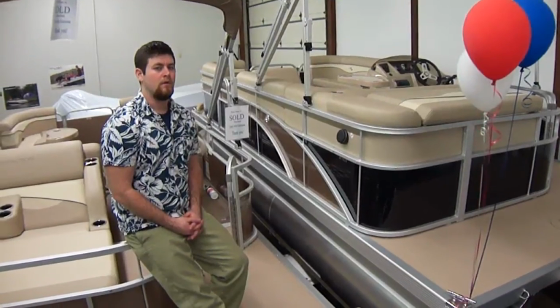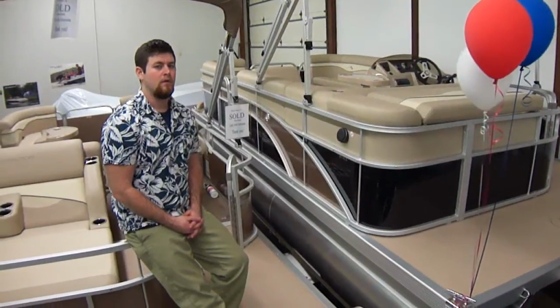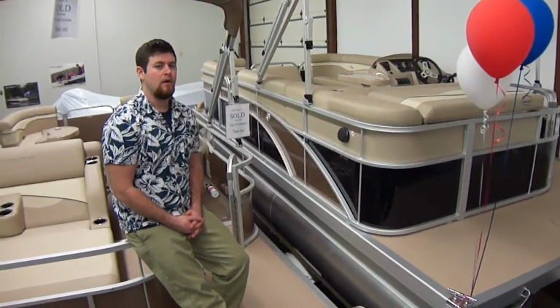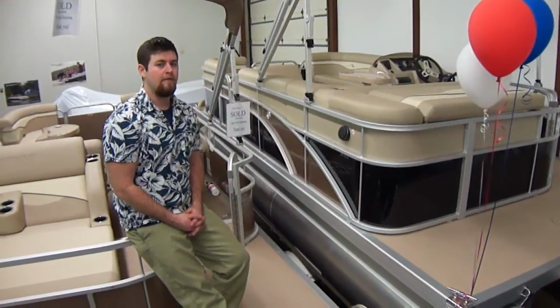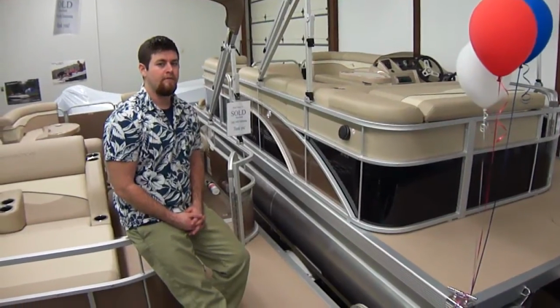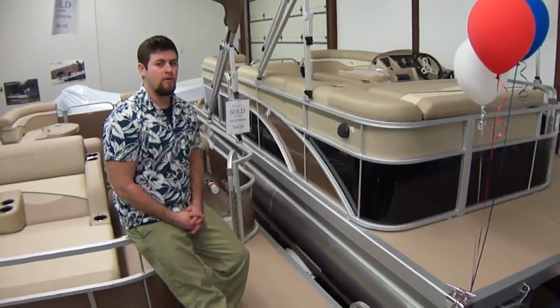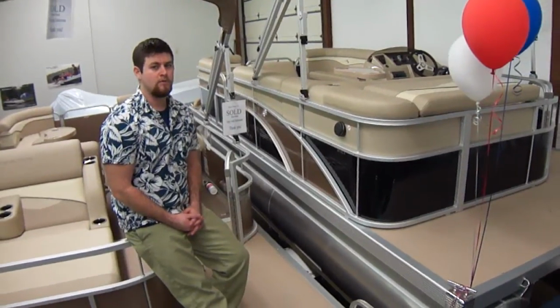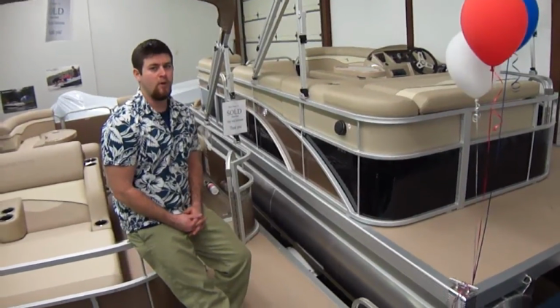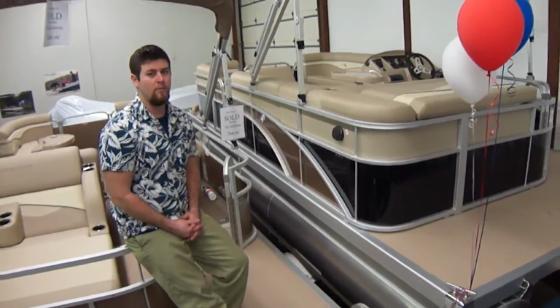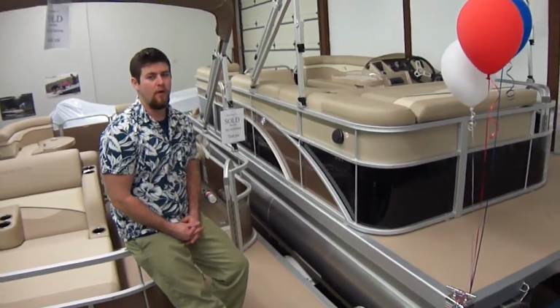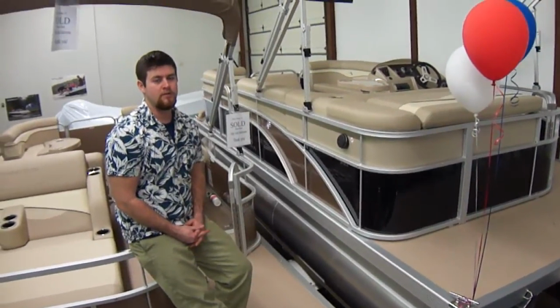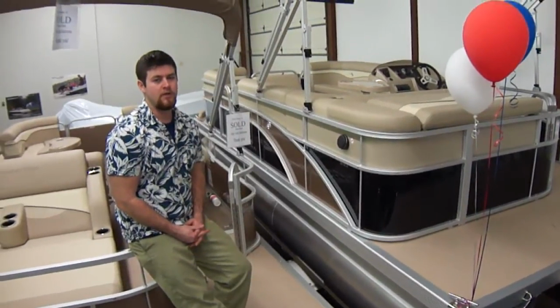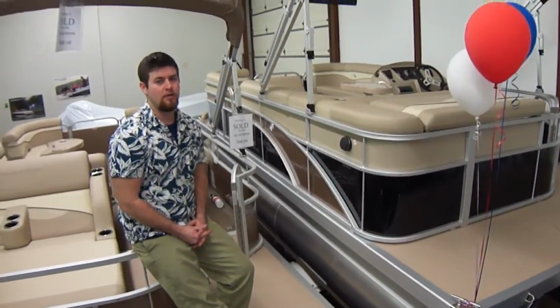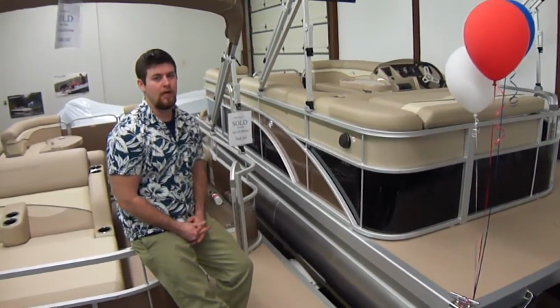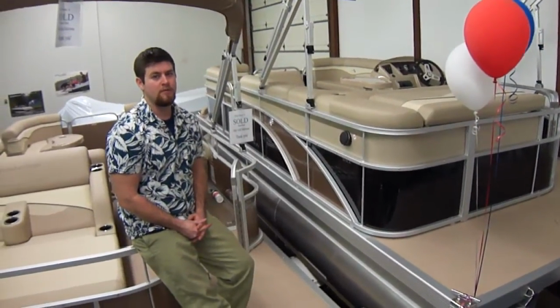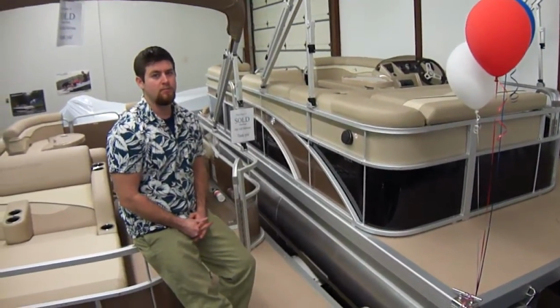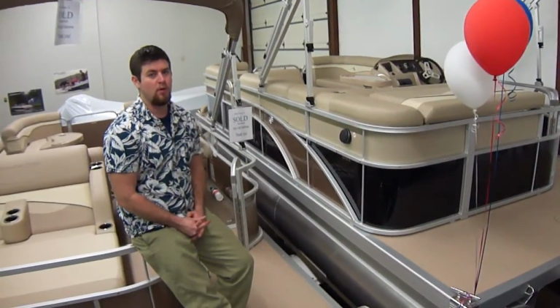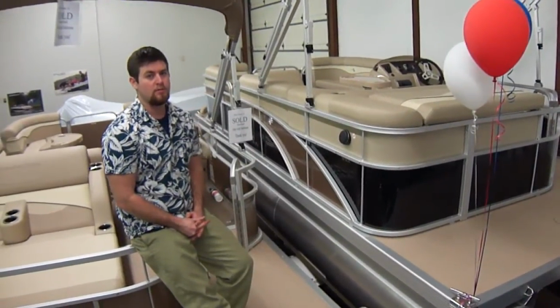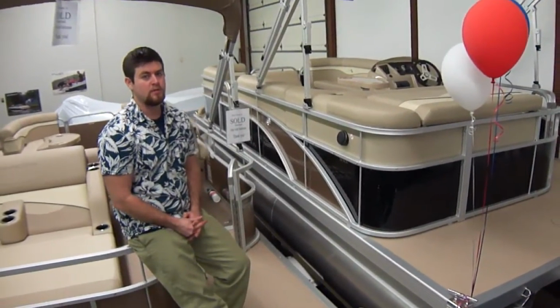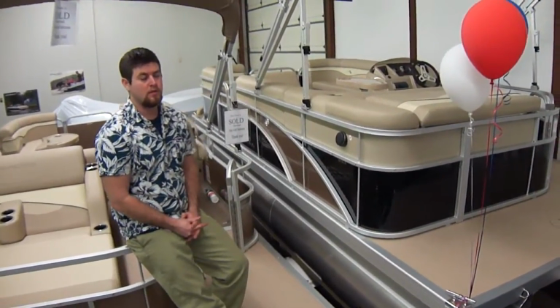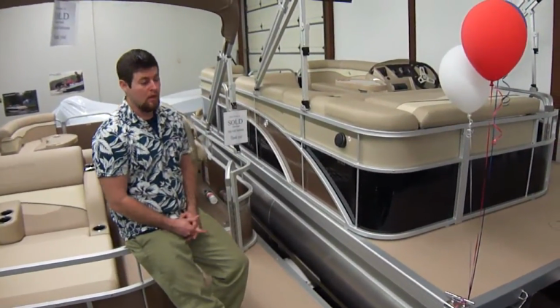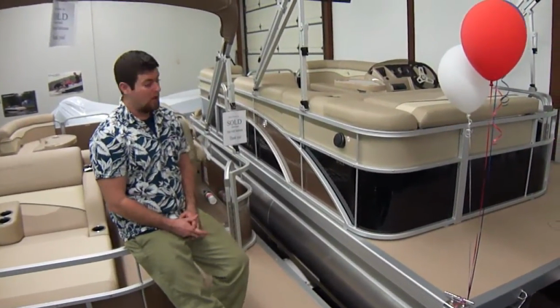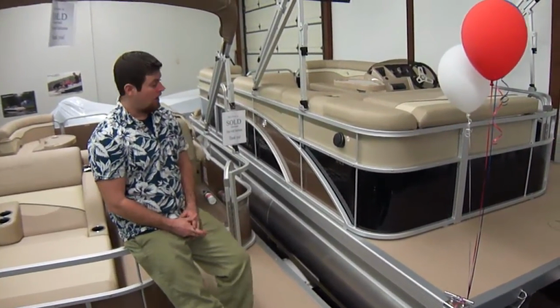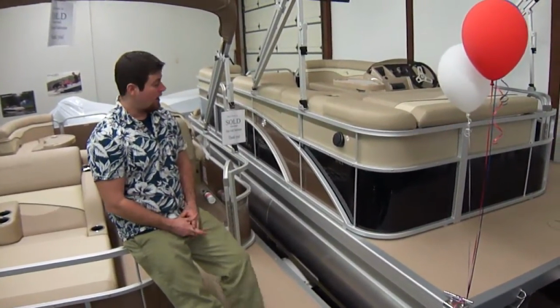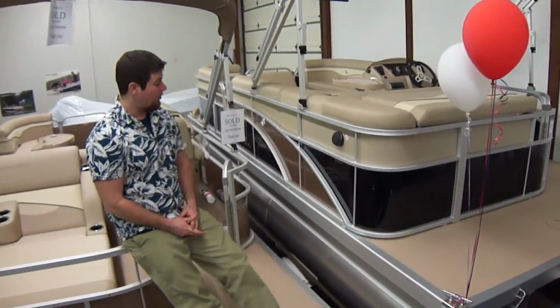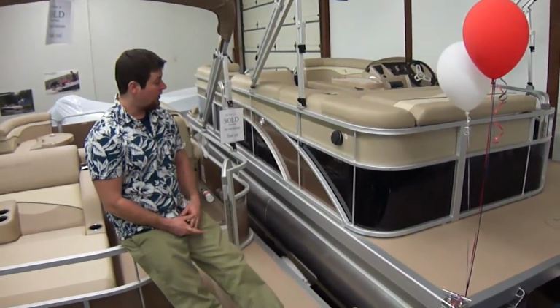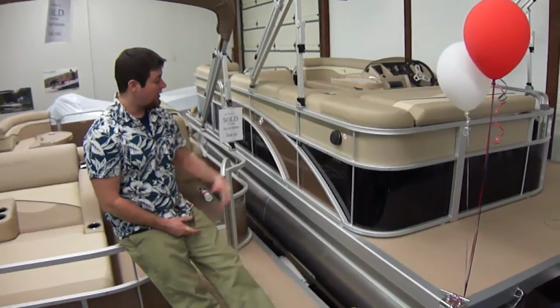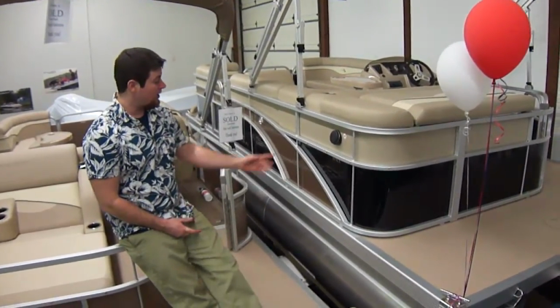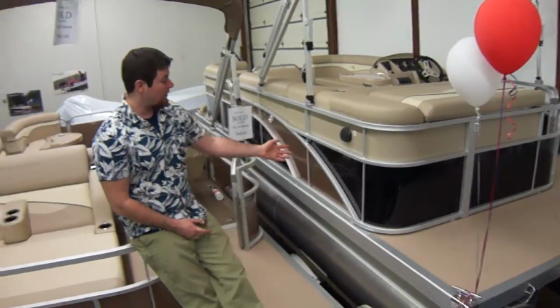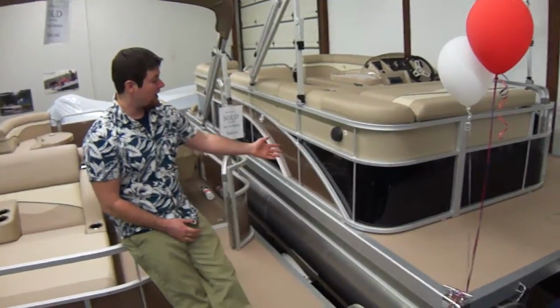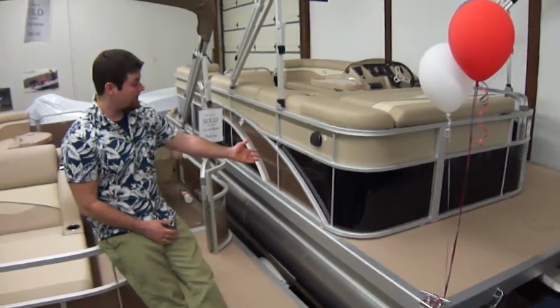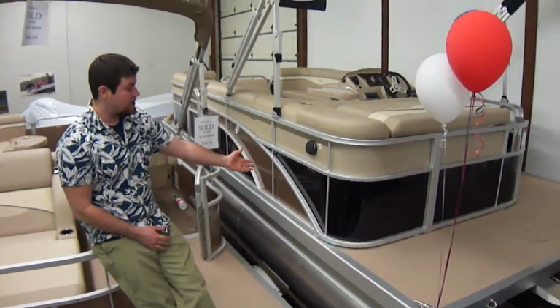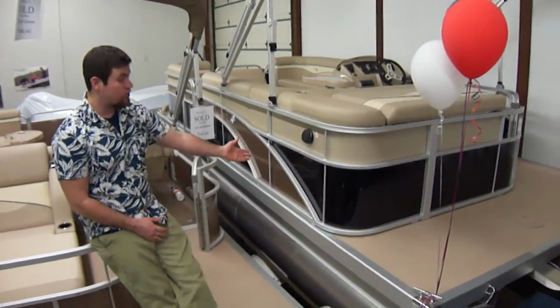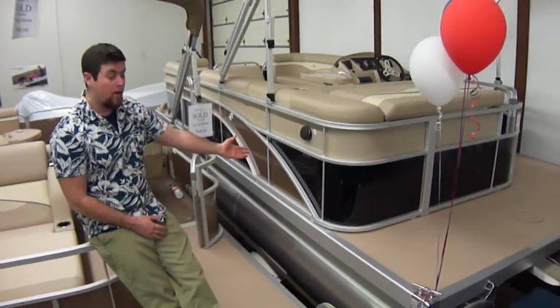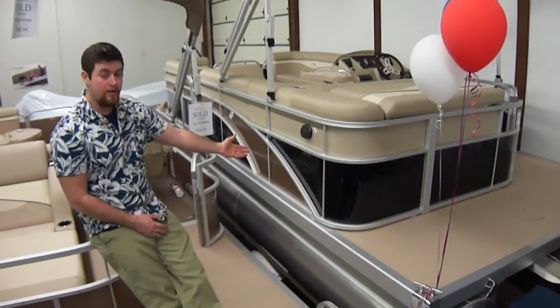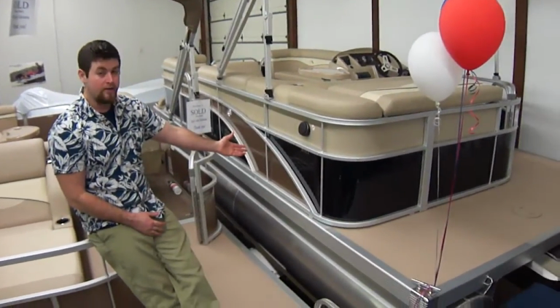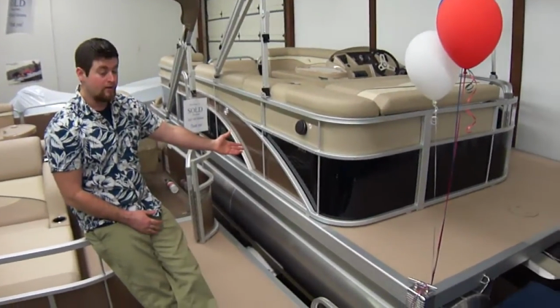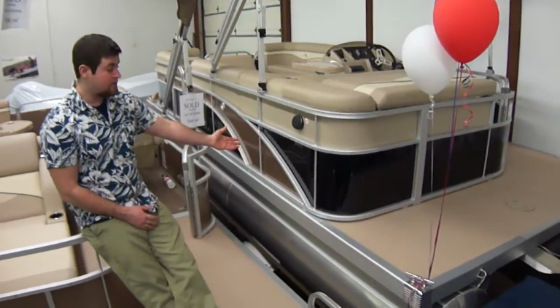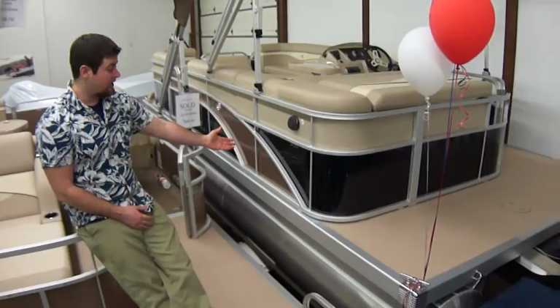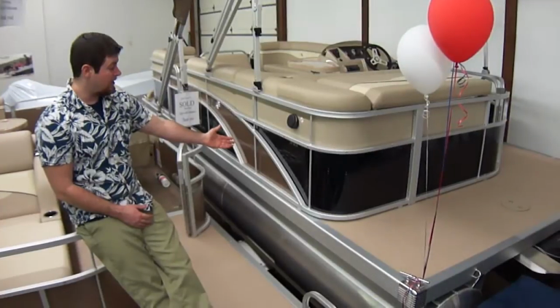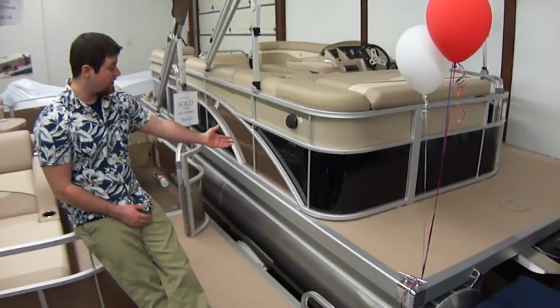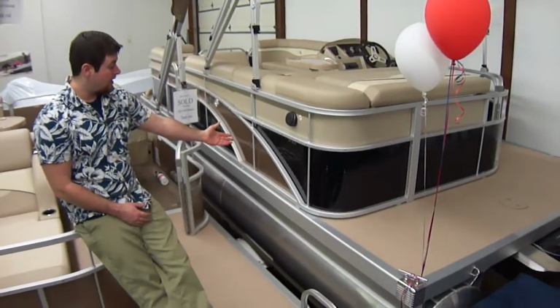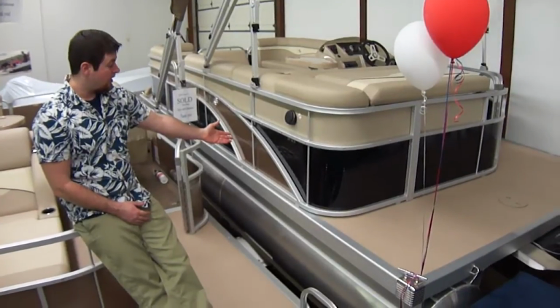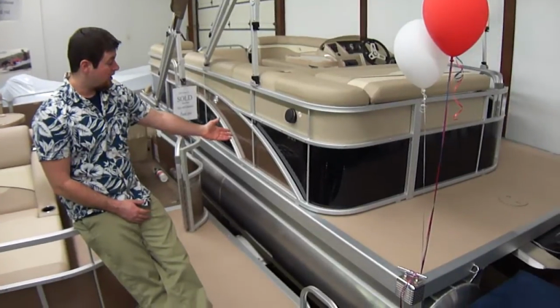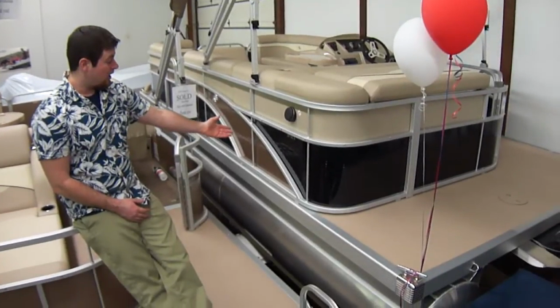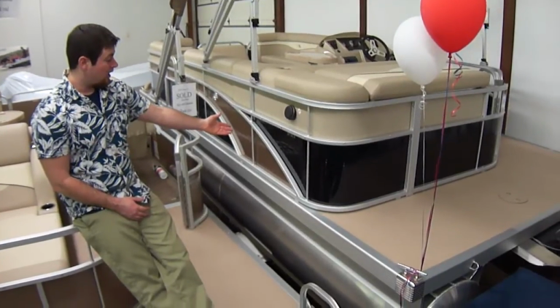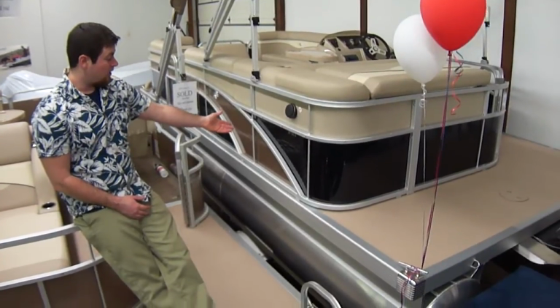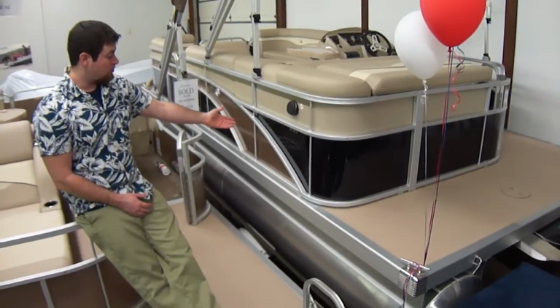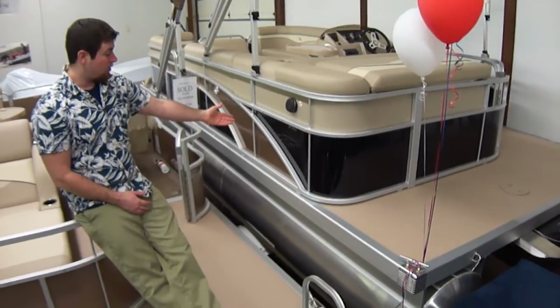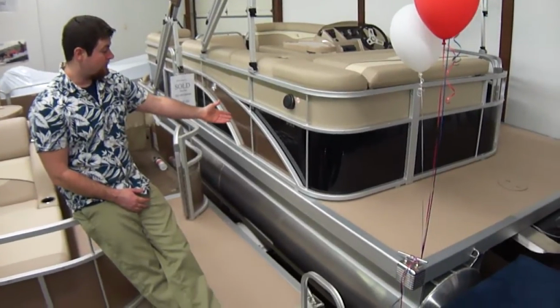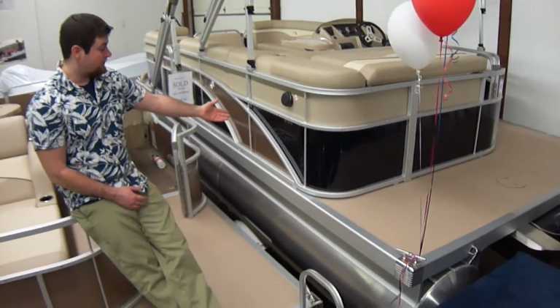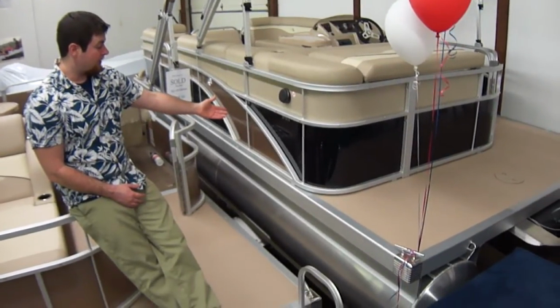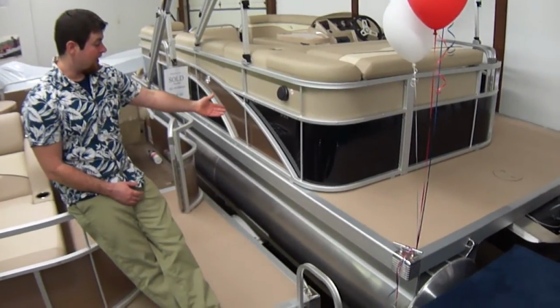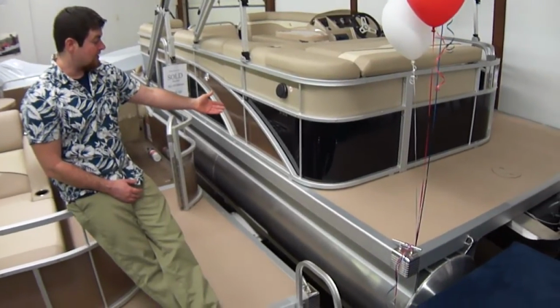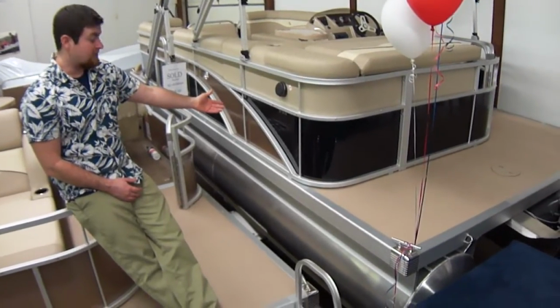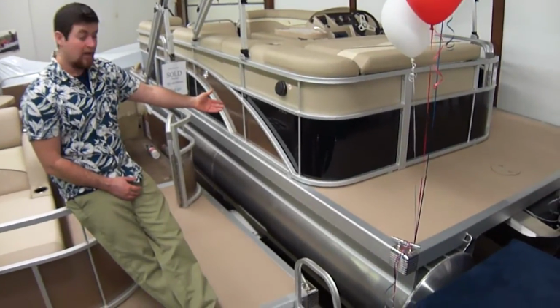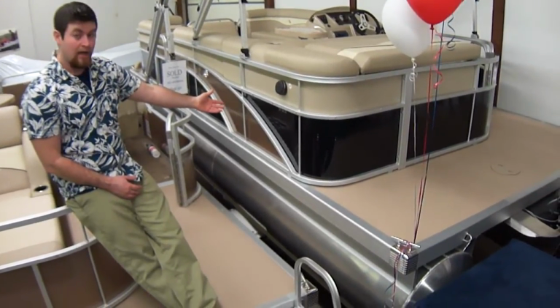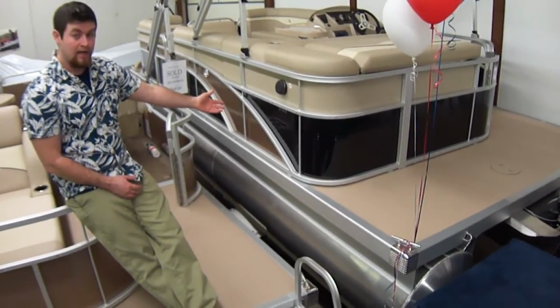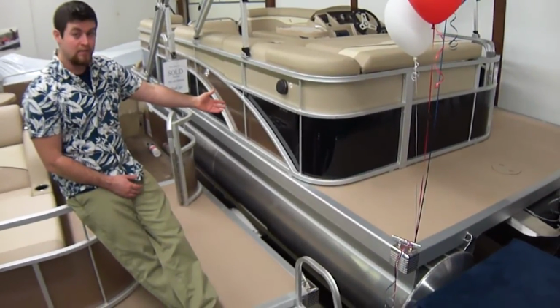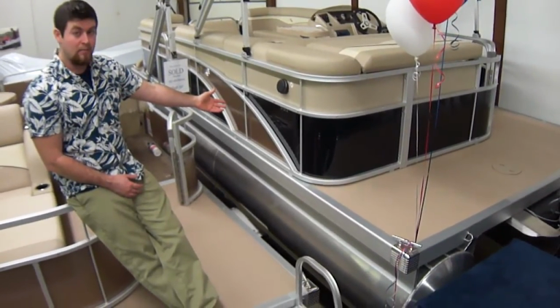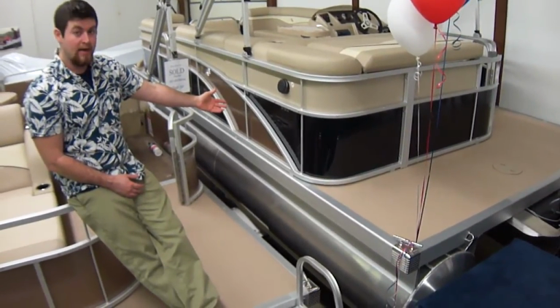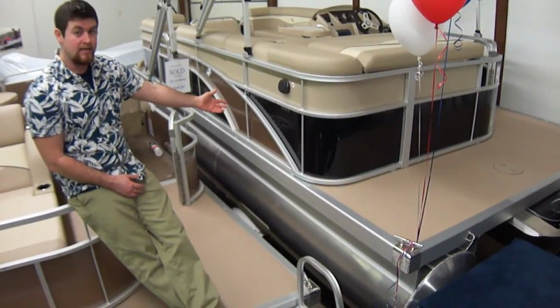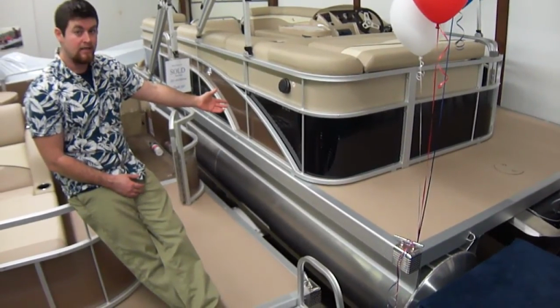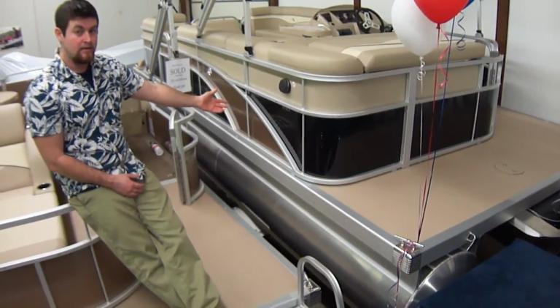Hi folks, Bart Barnes here with Clemens Boats. Right here we have a 2013 20-foot SLX Bennington.